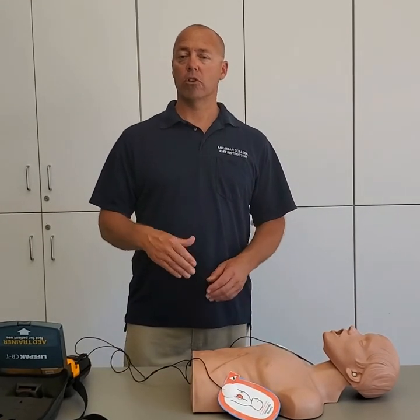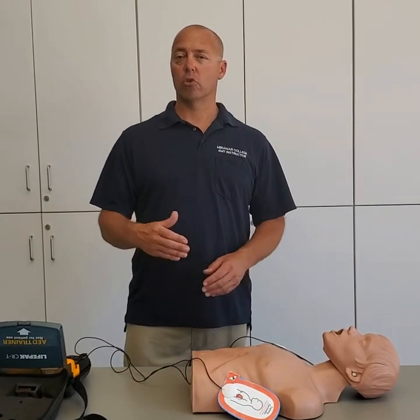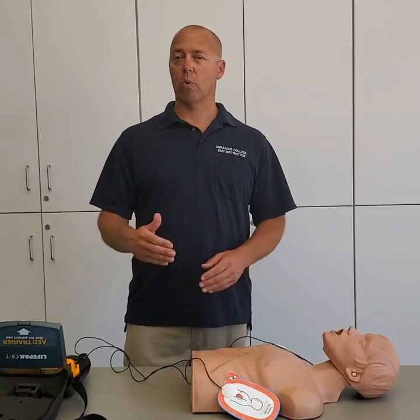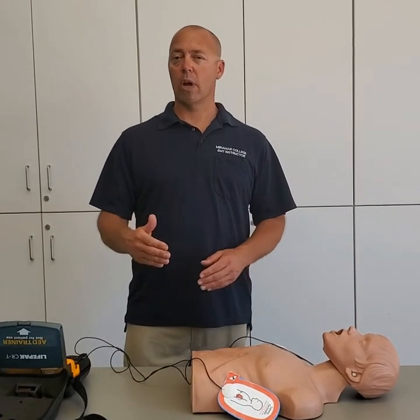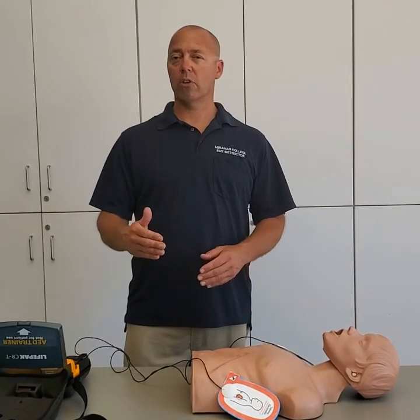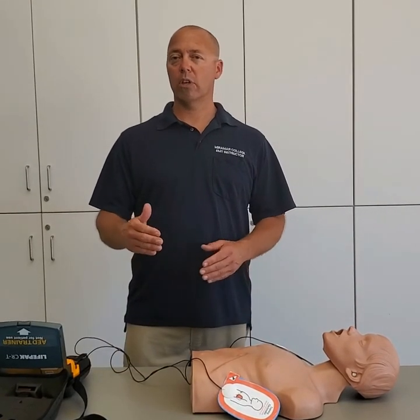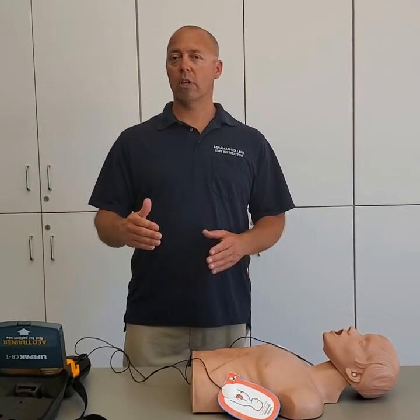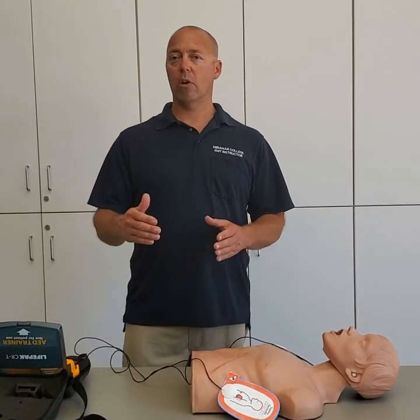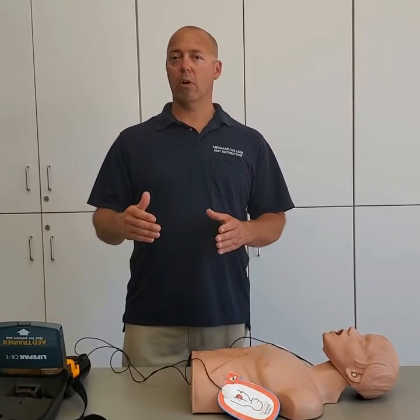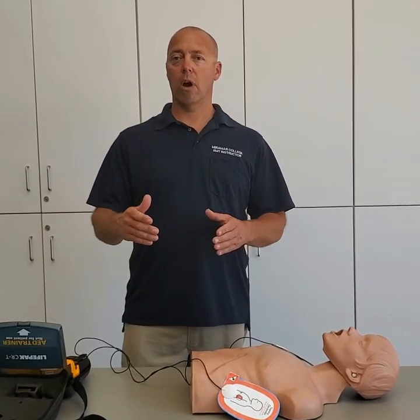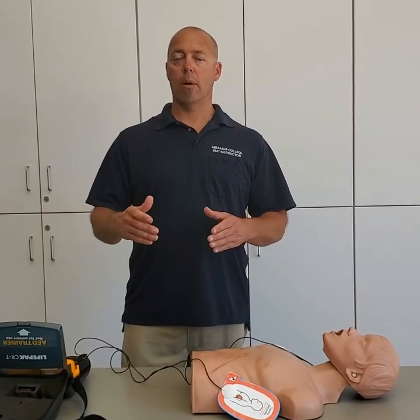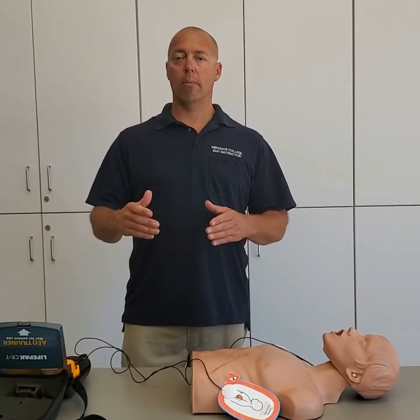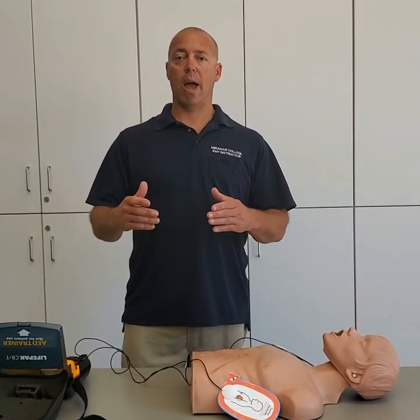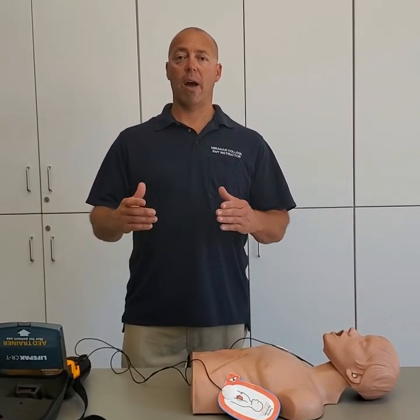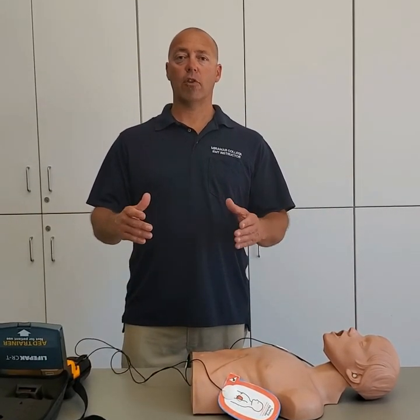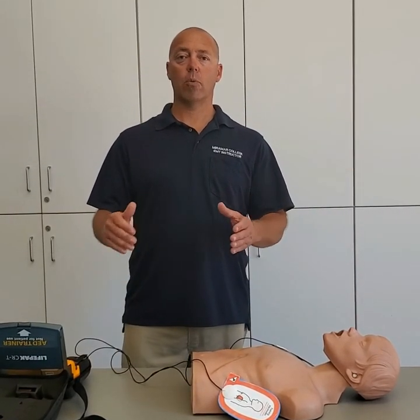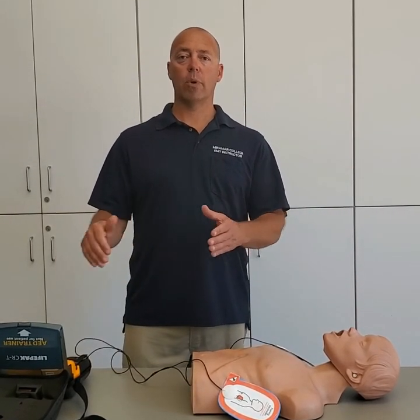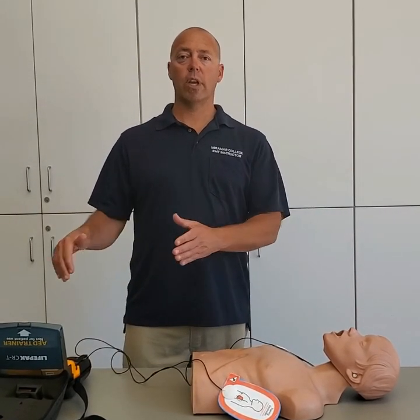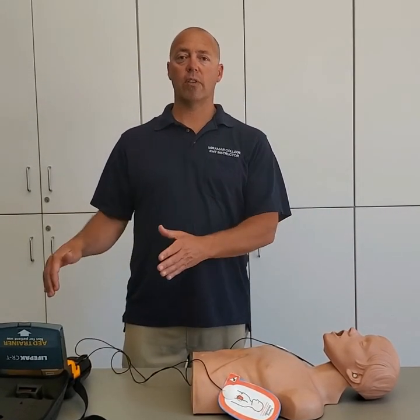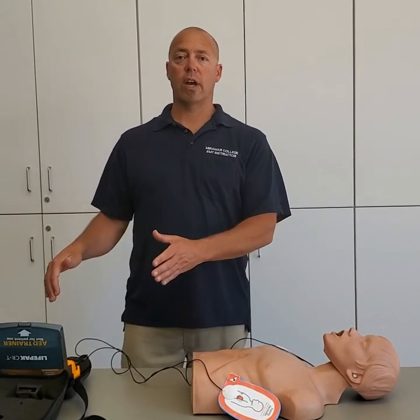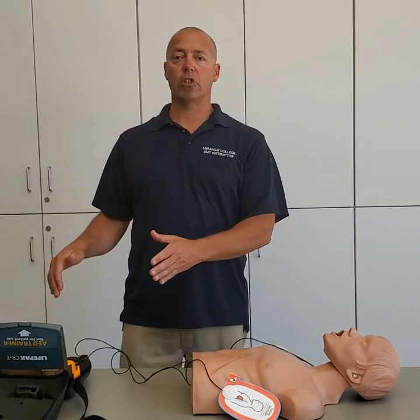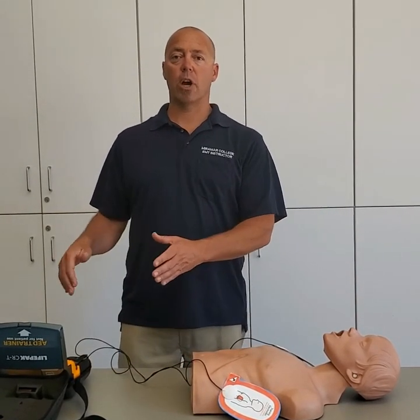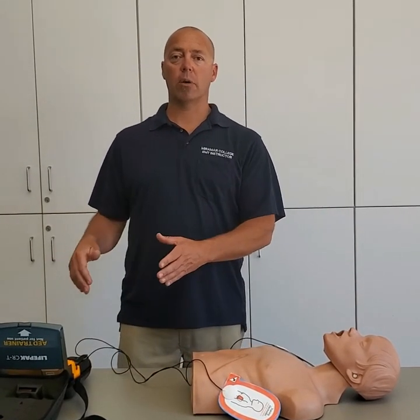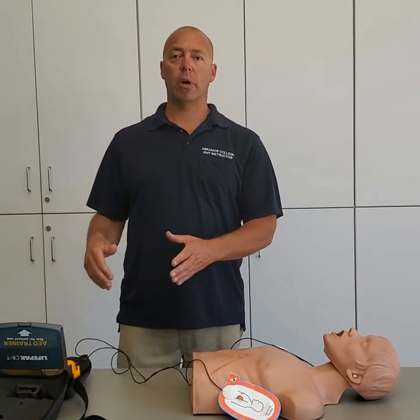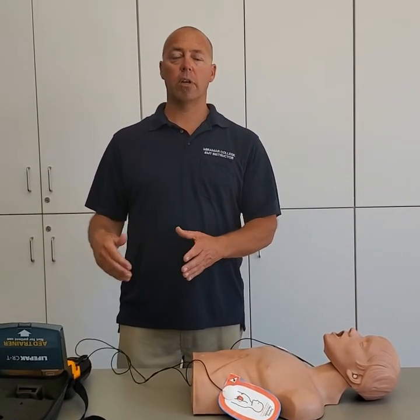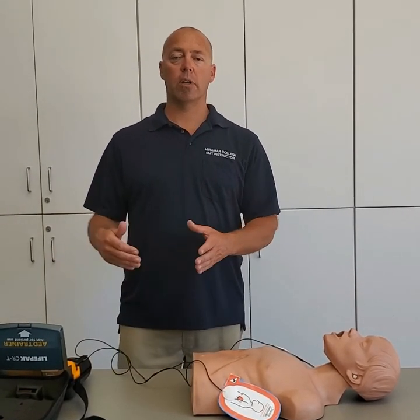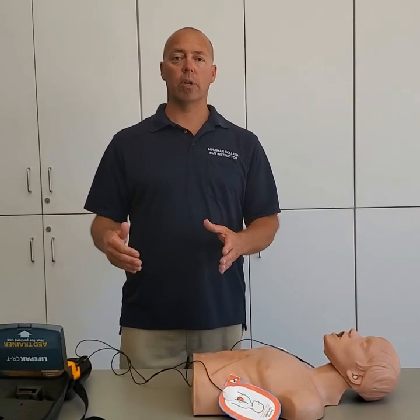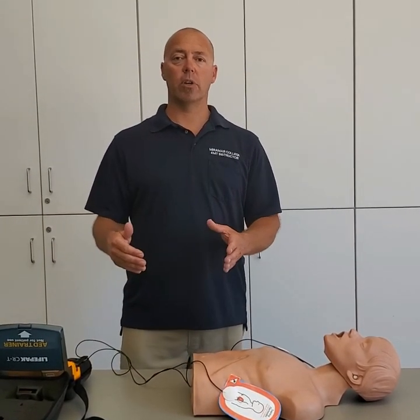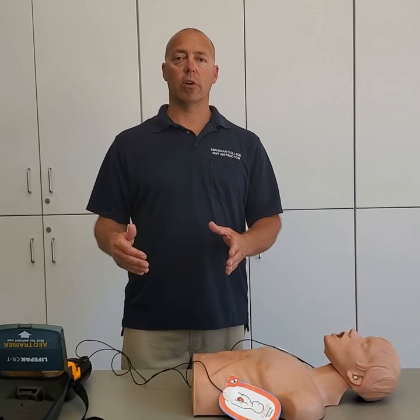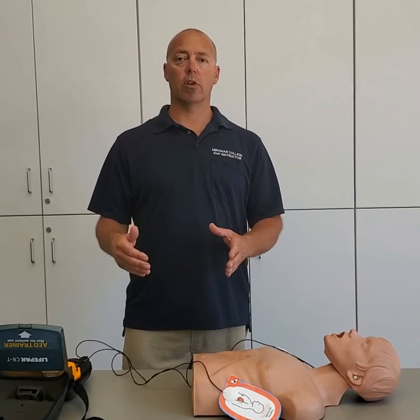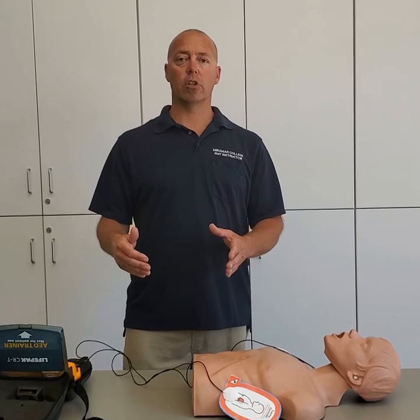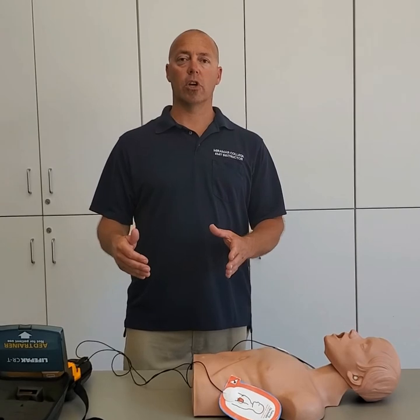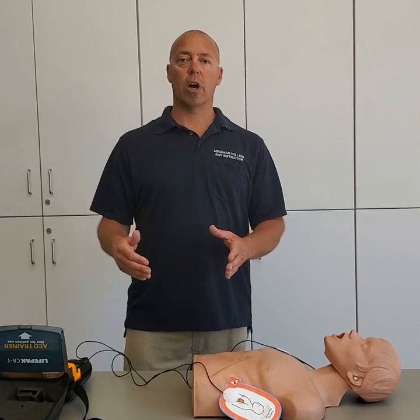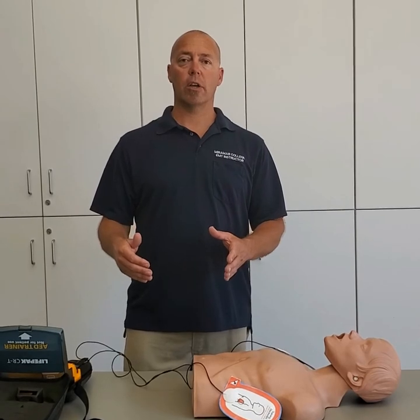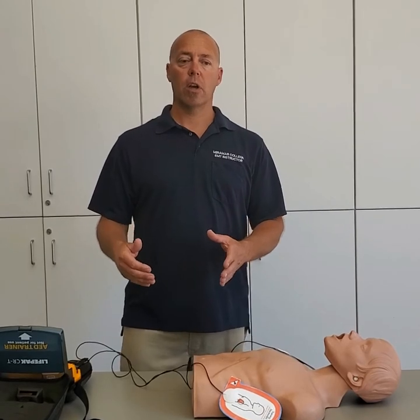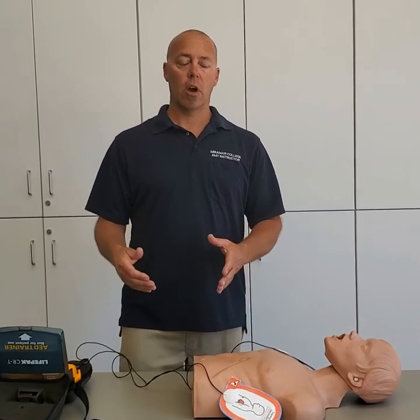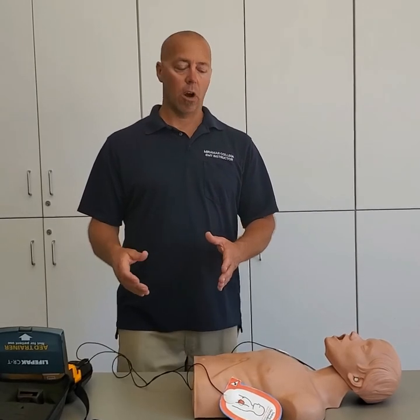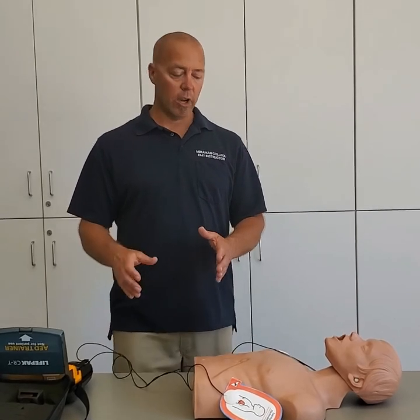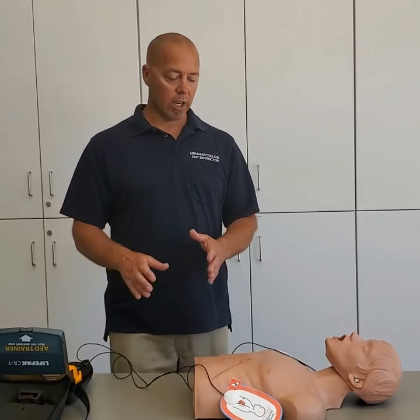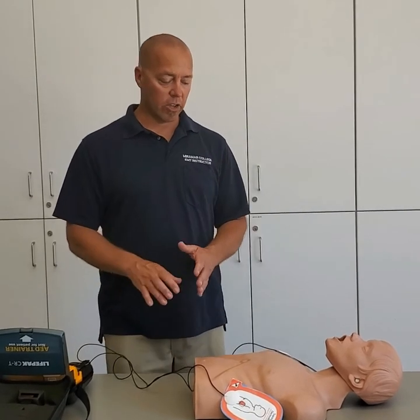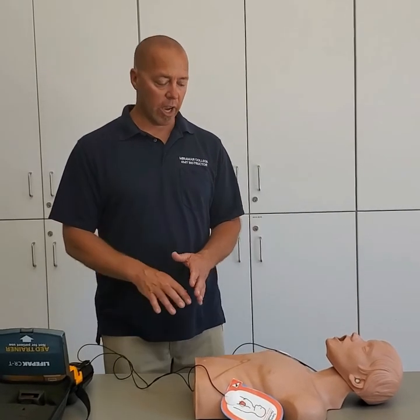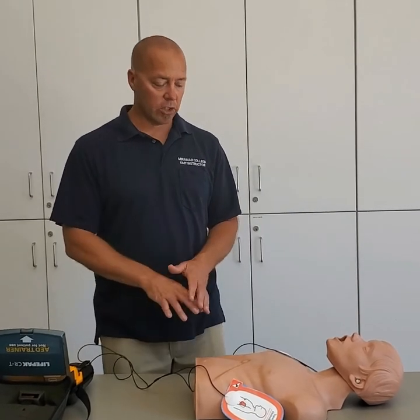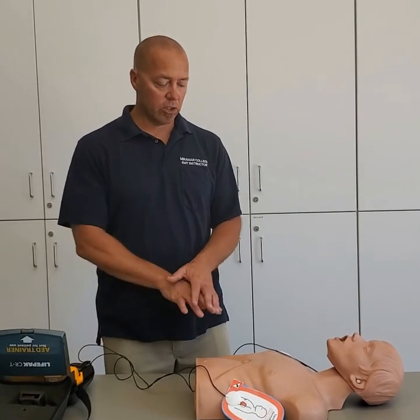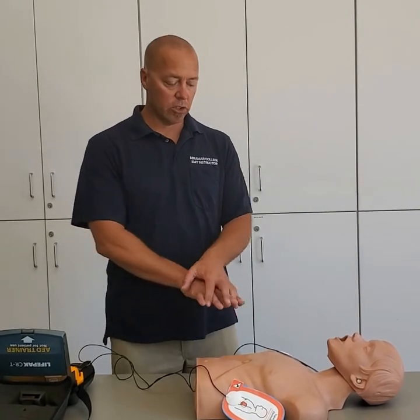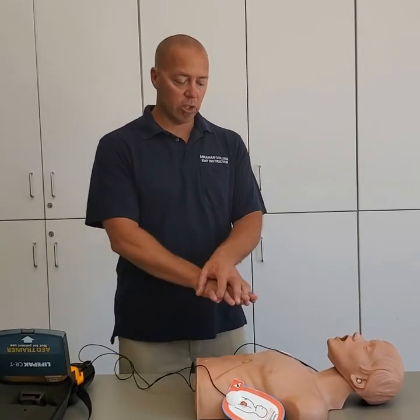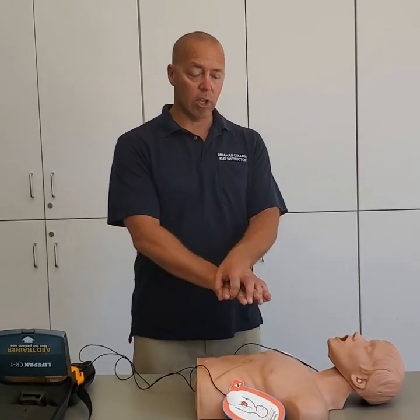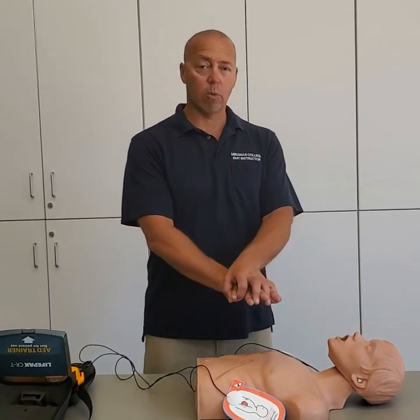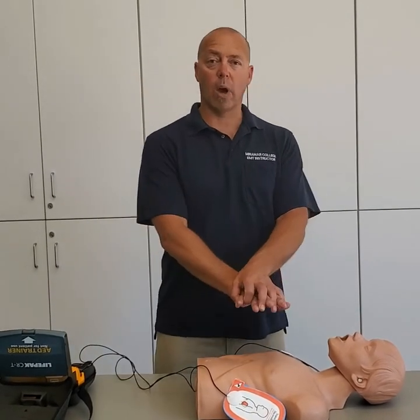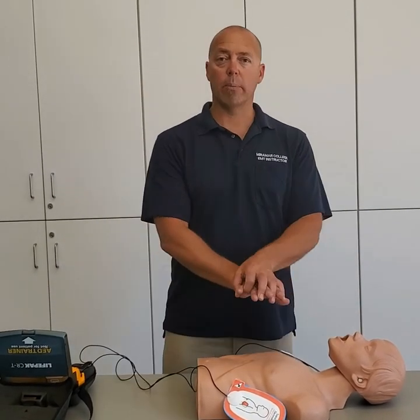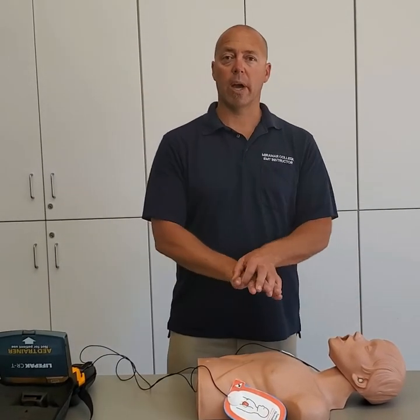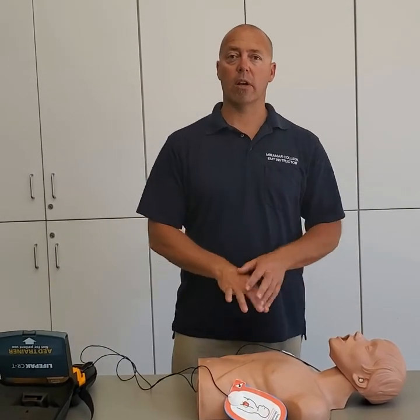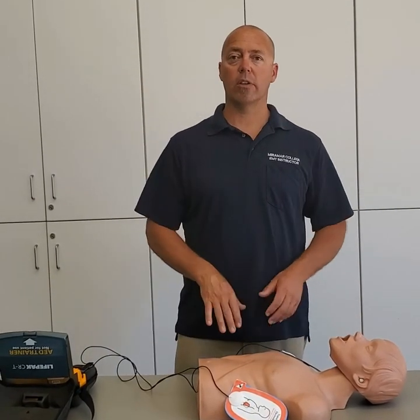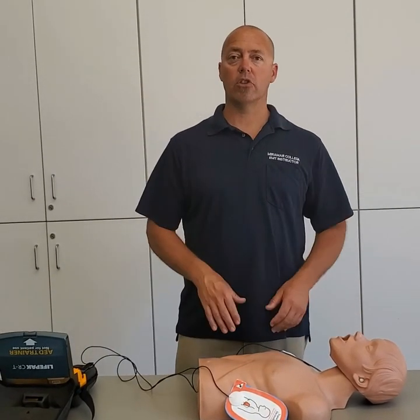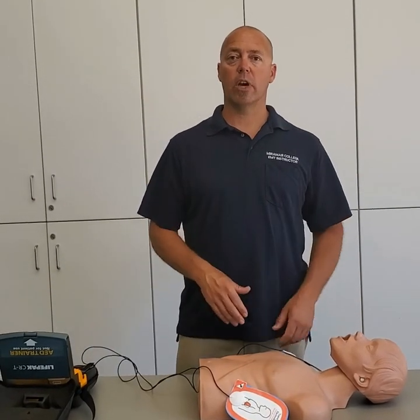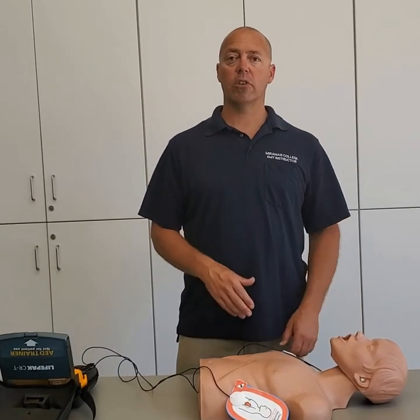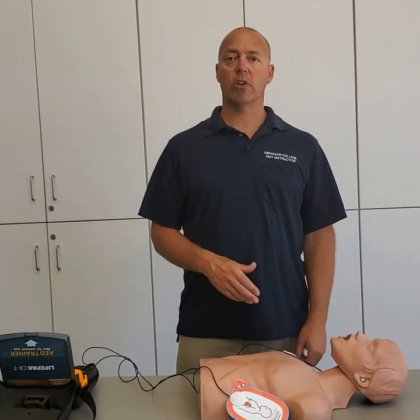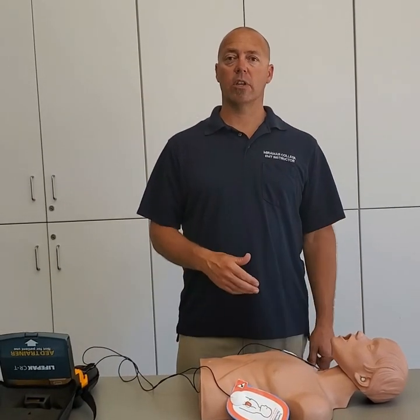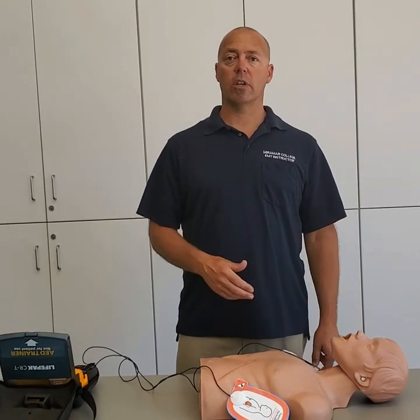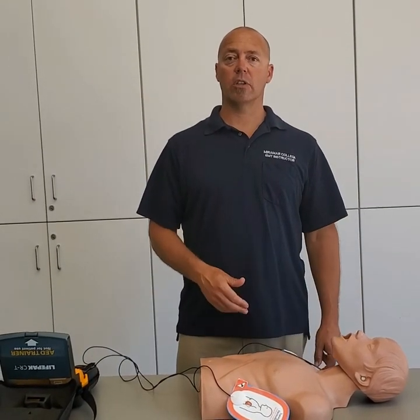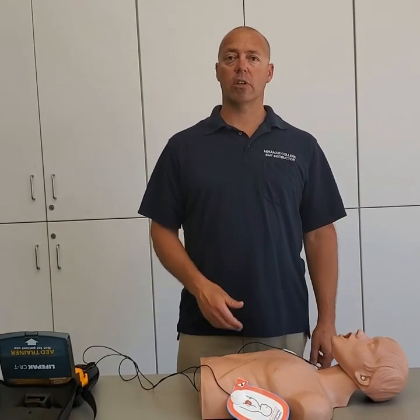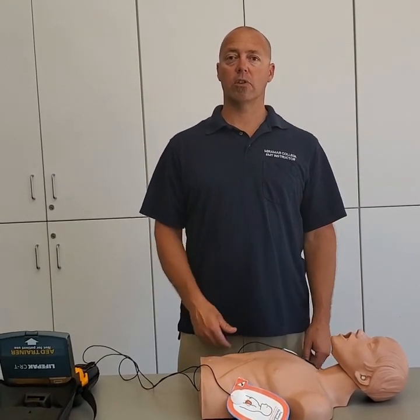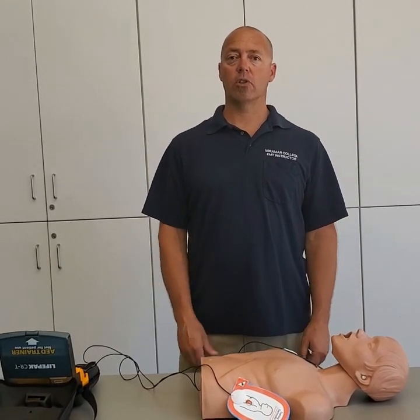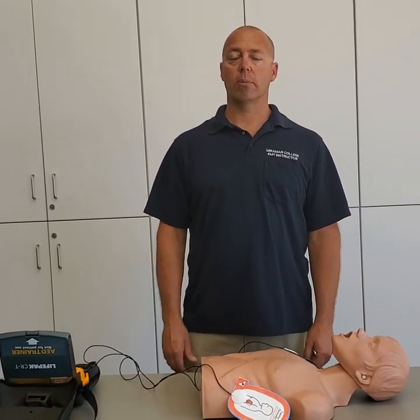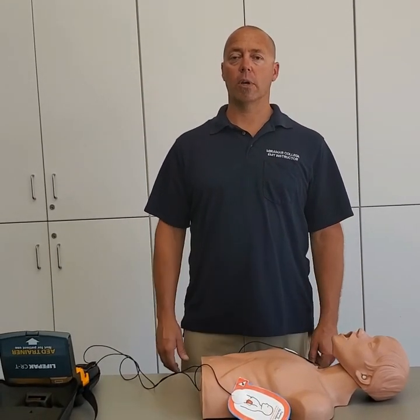Directly after hitting the shock button and delivering the shock, your next action is to get right back on the chest and continue CPR.